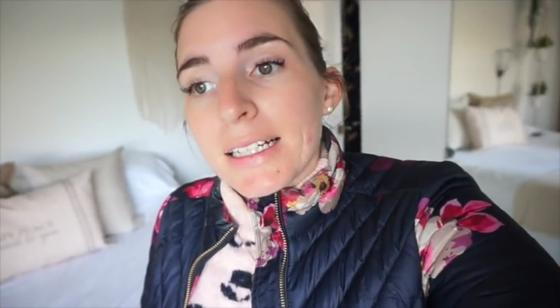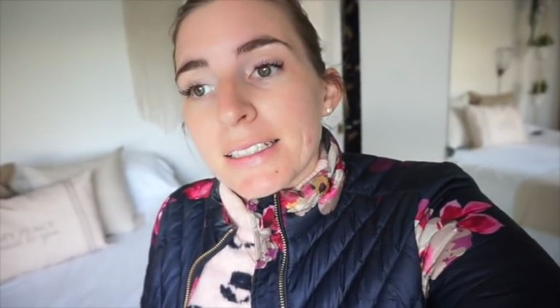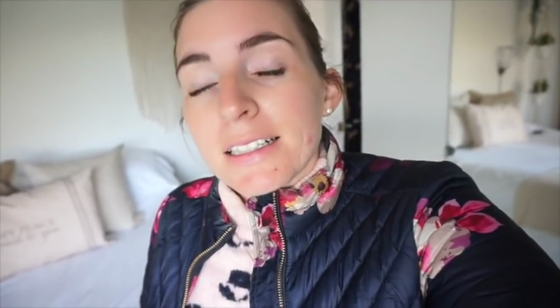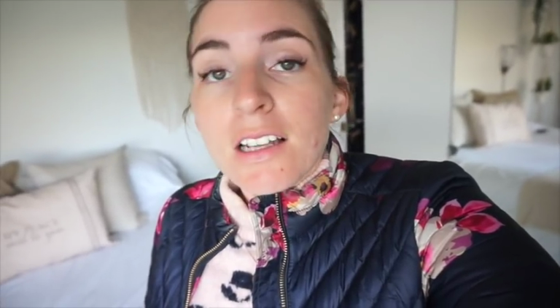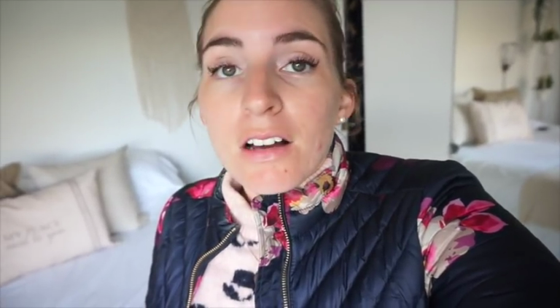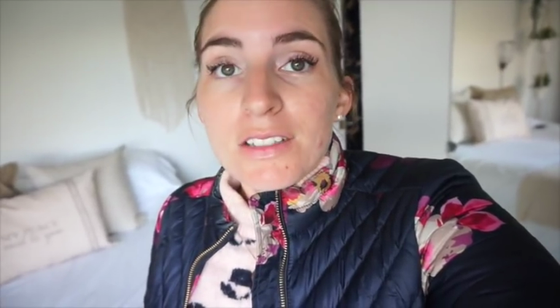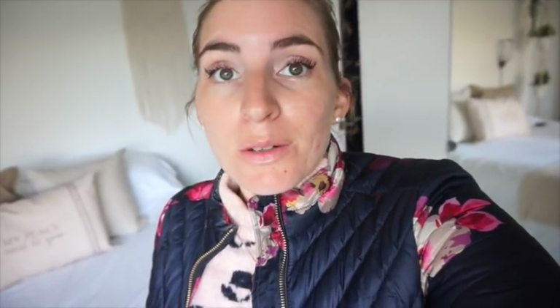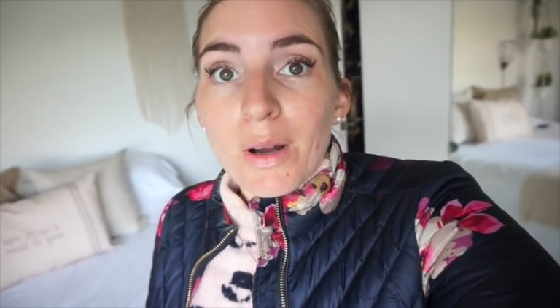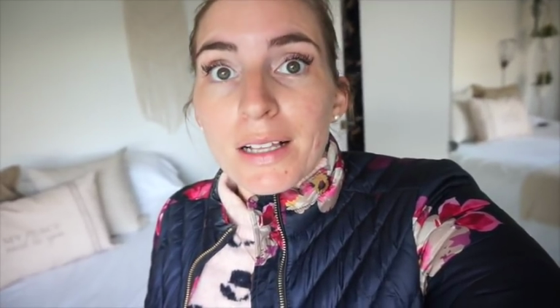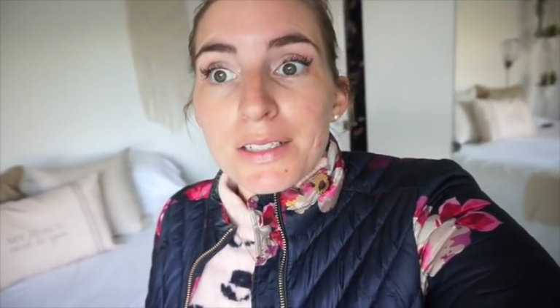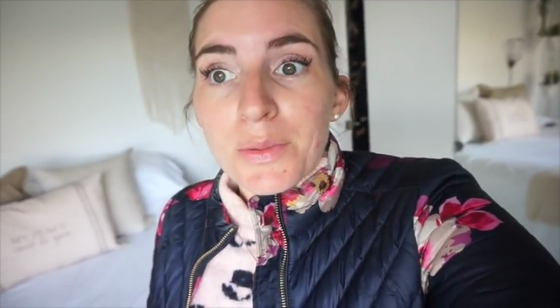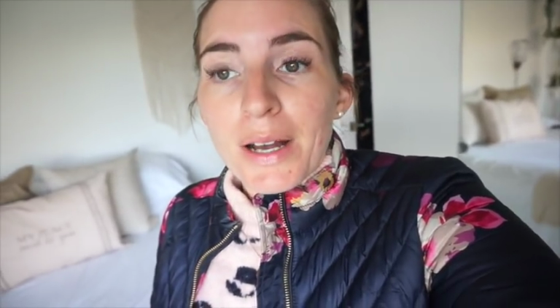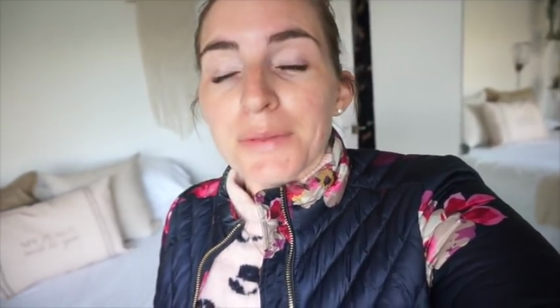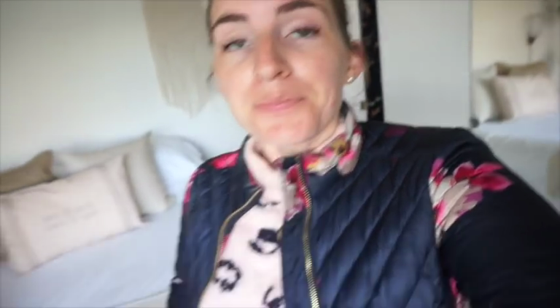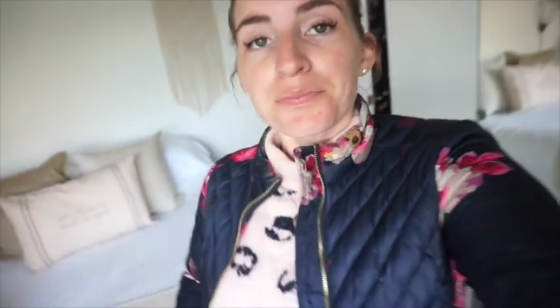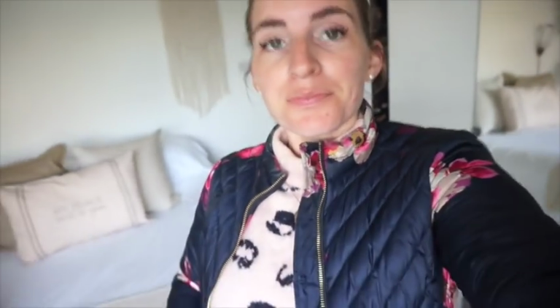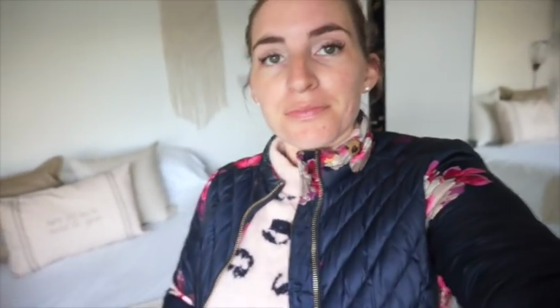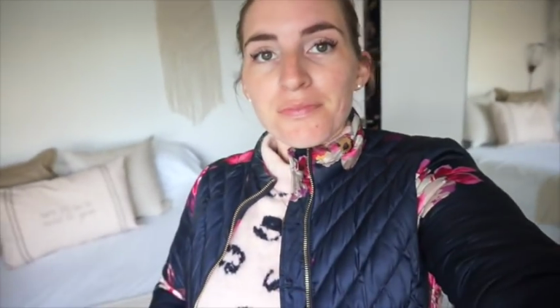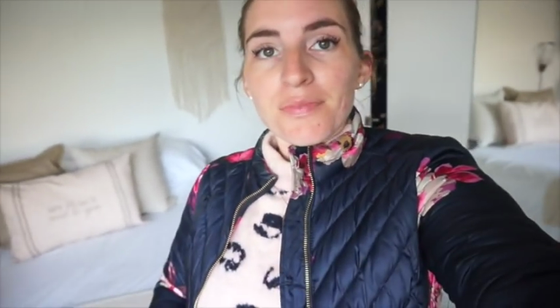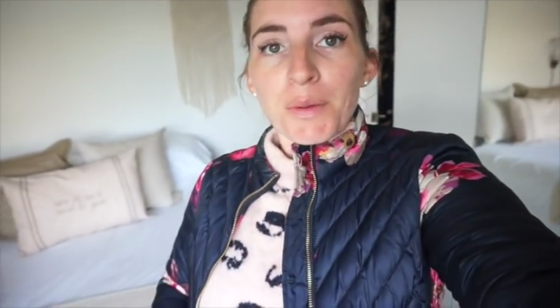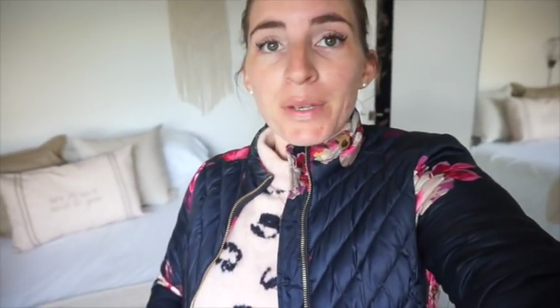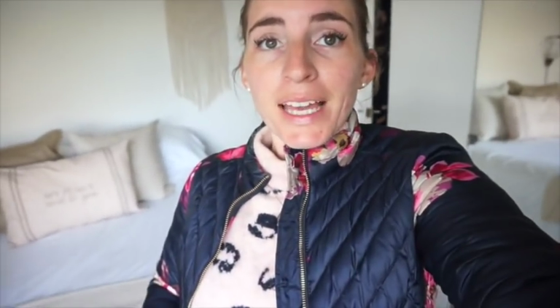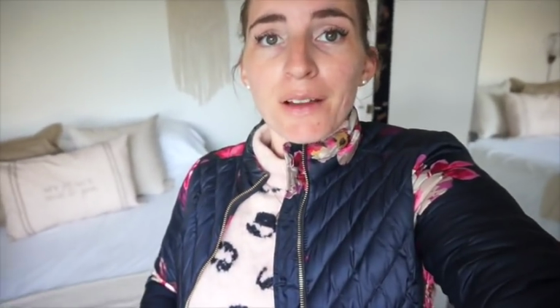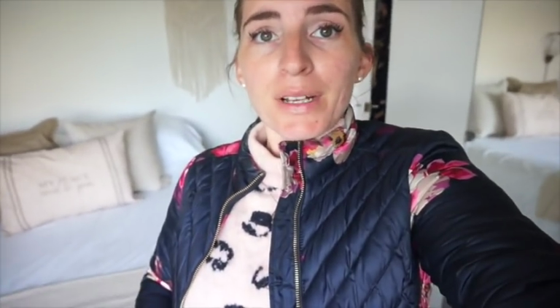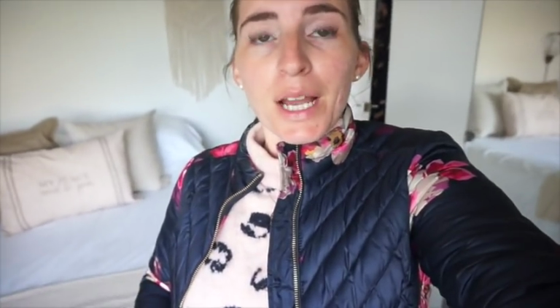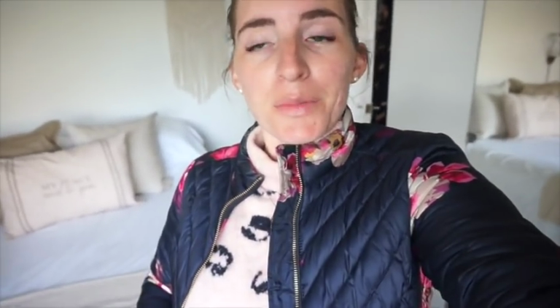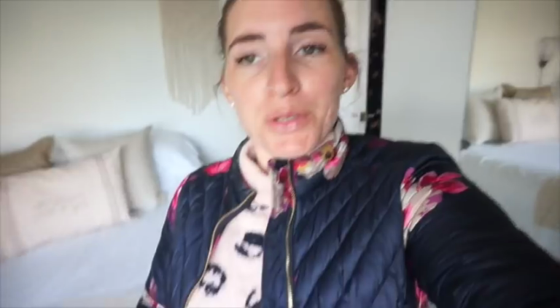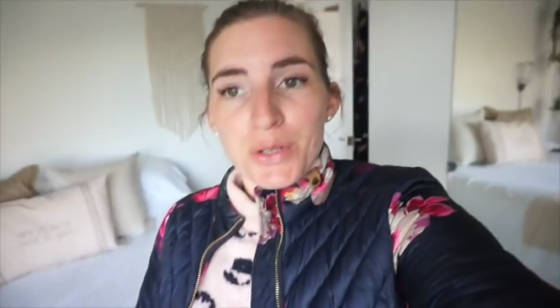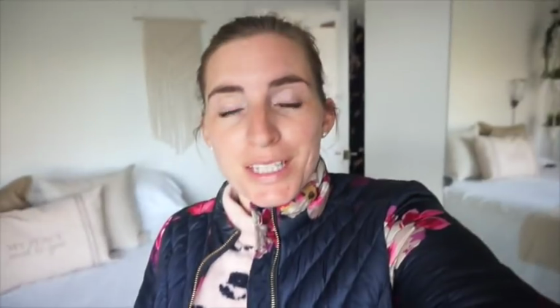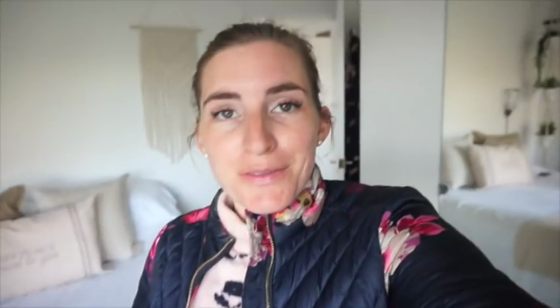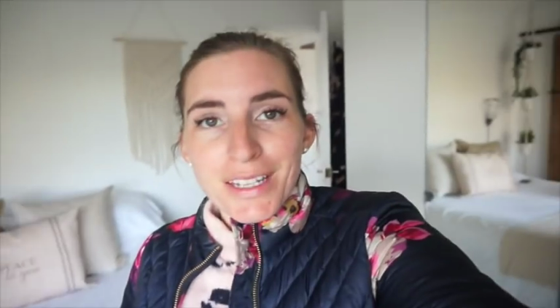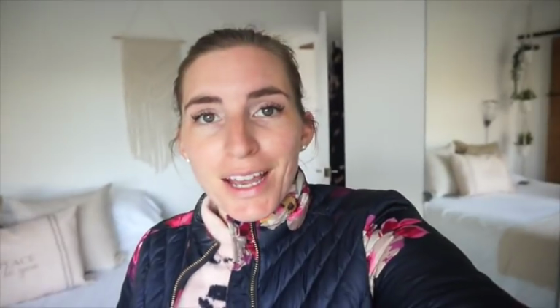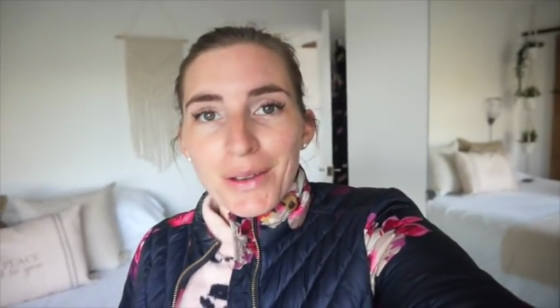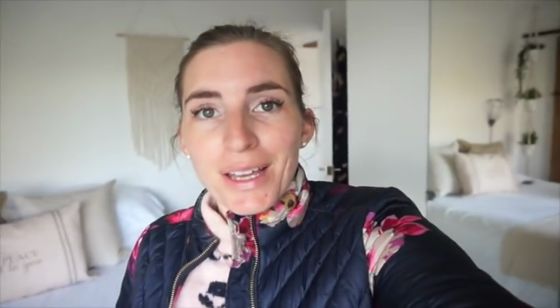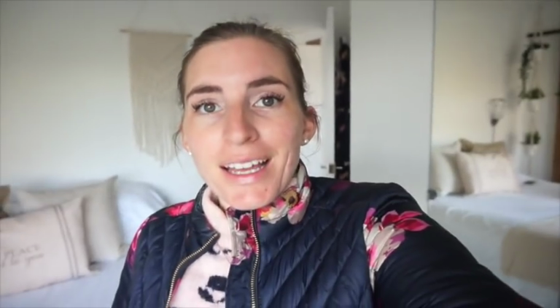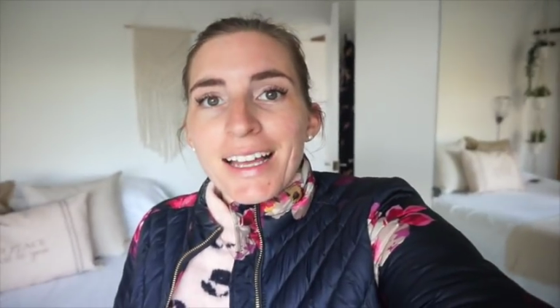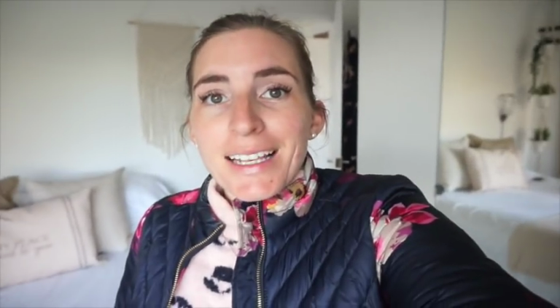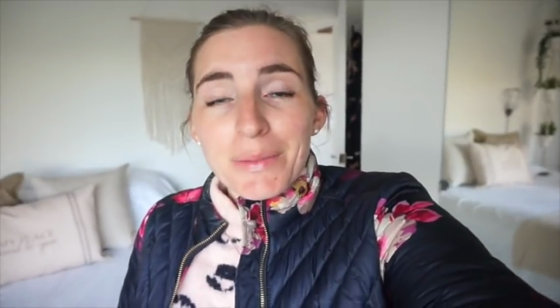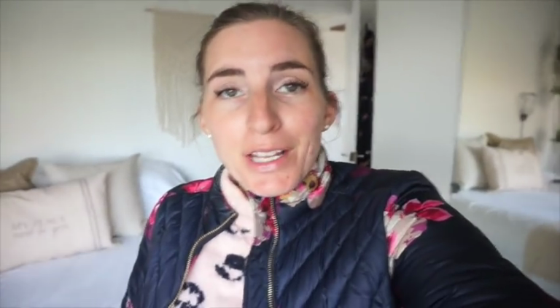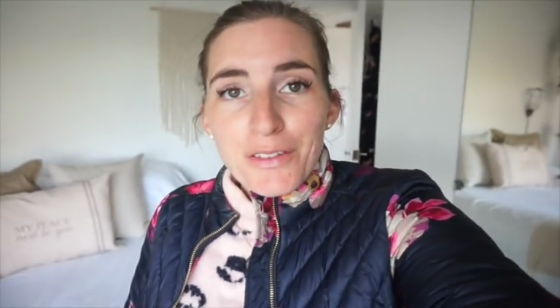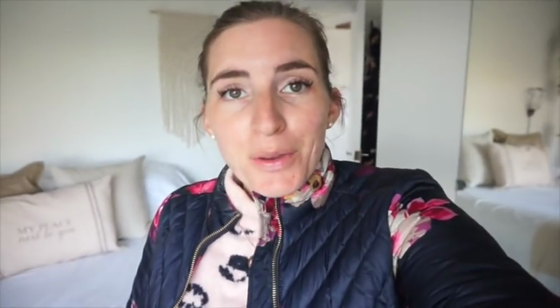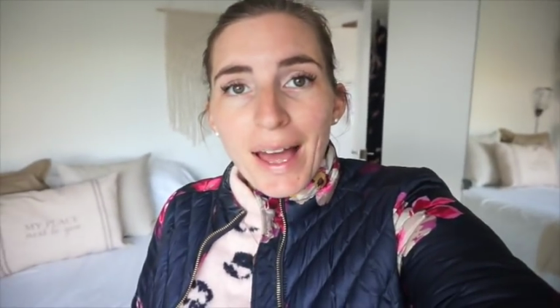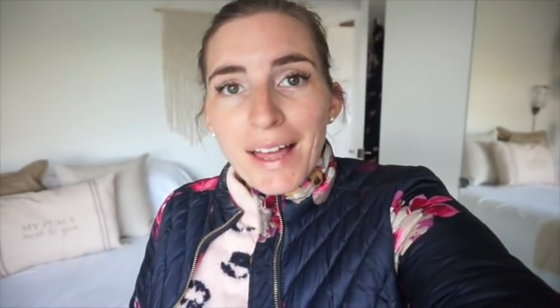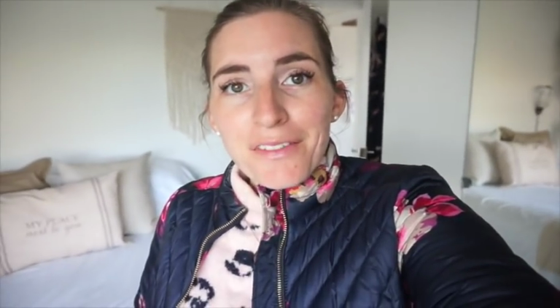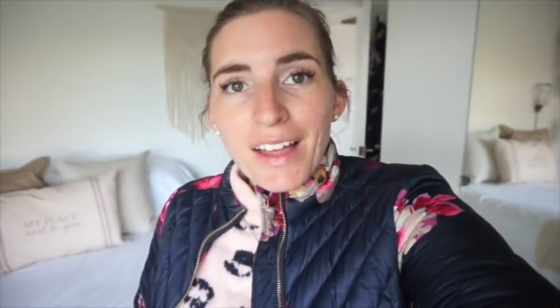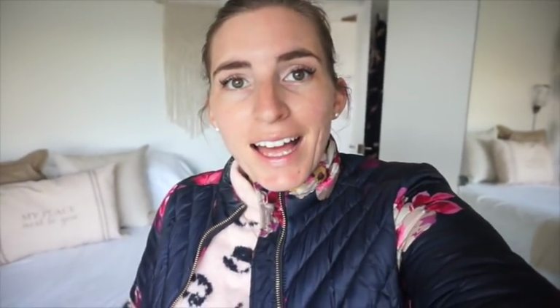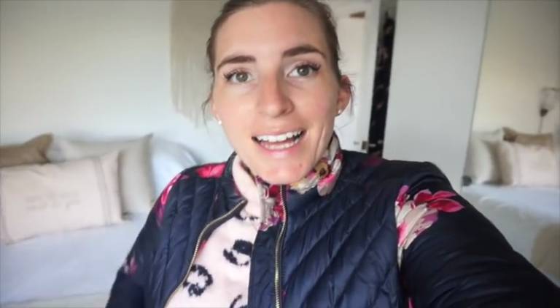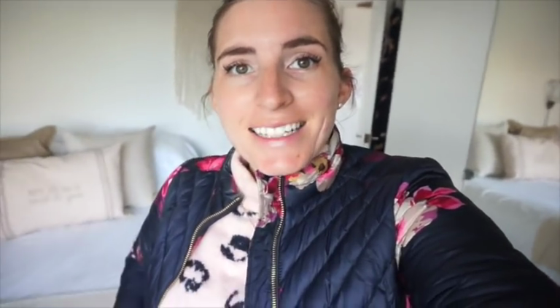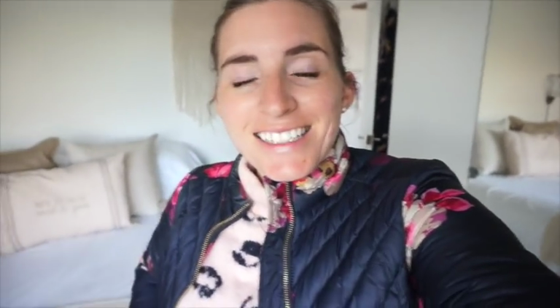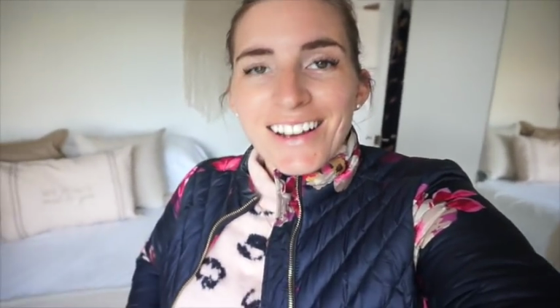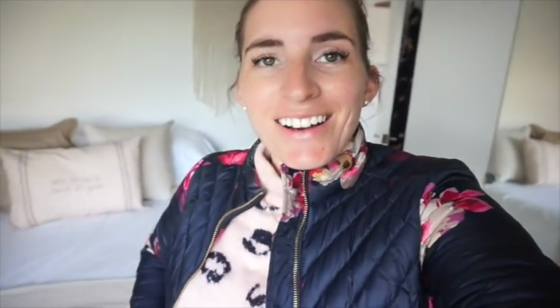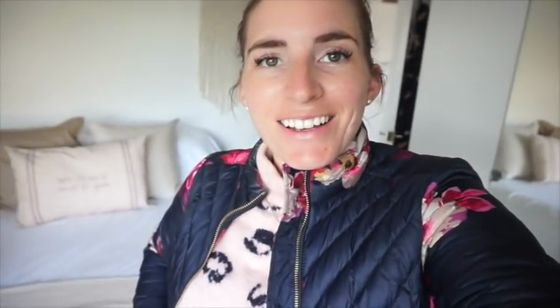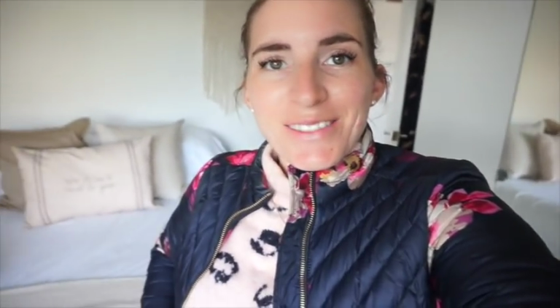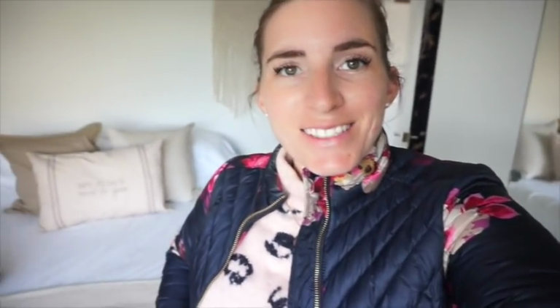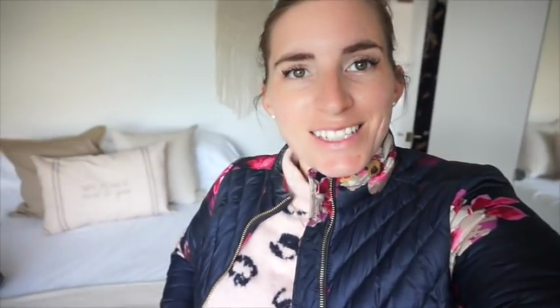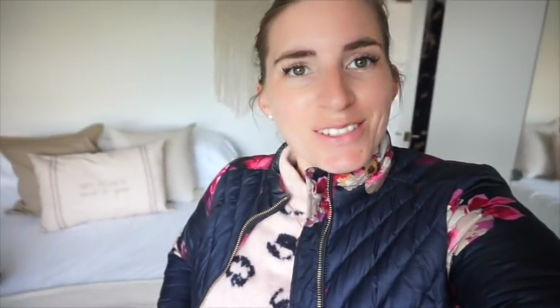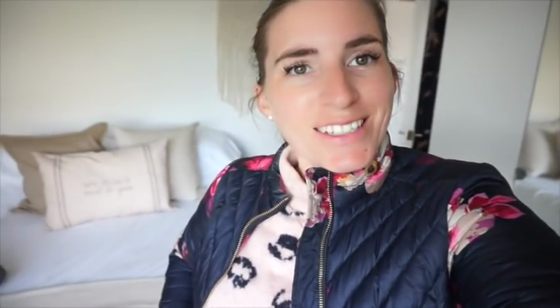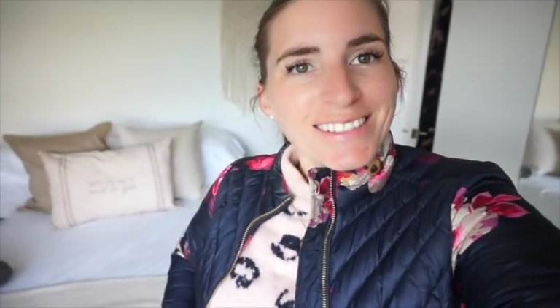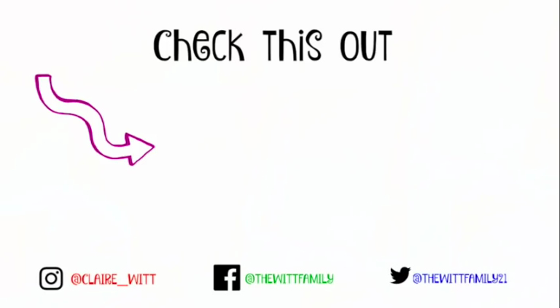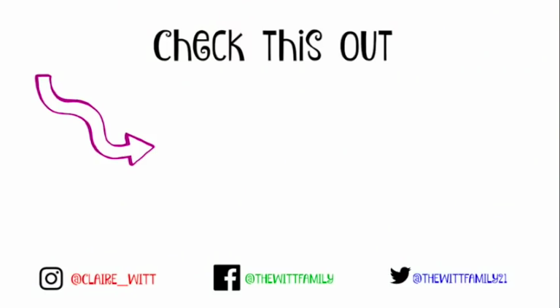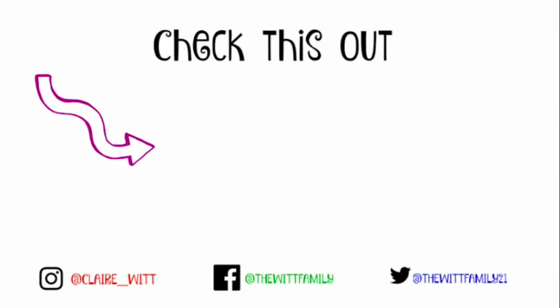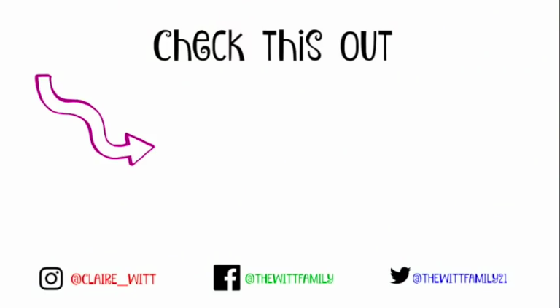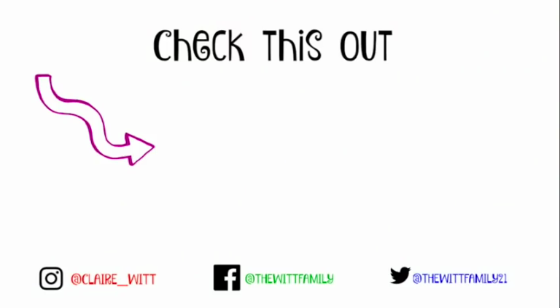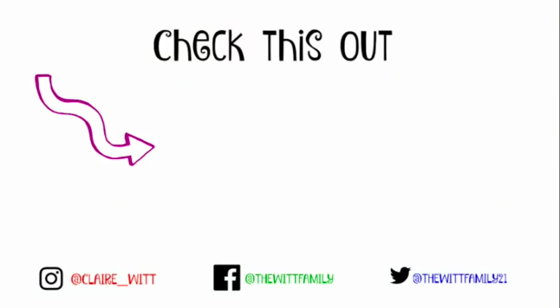I really hope you enjoyed this video — let me know if you did, and I'll see you all soon.